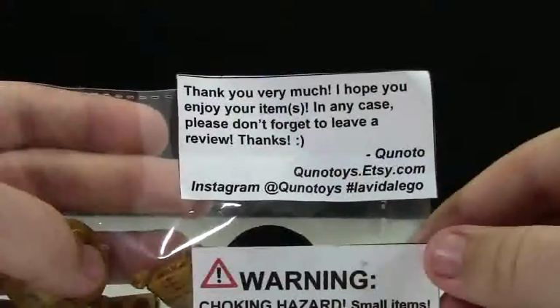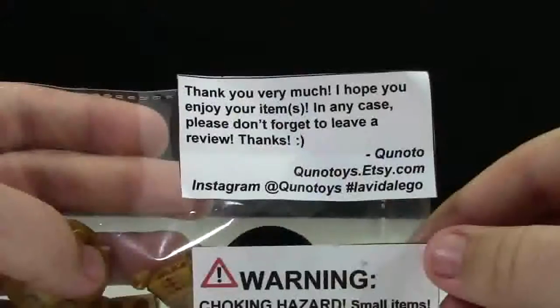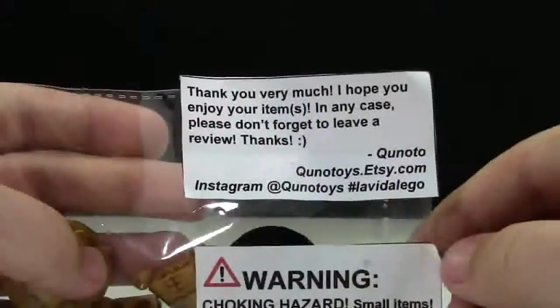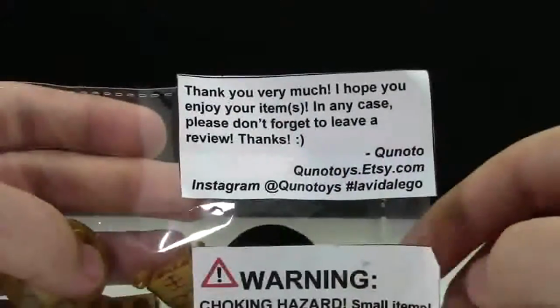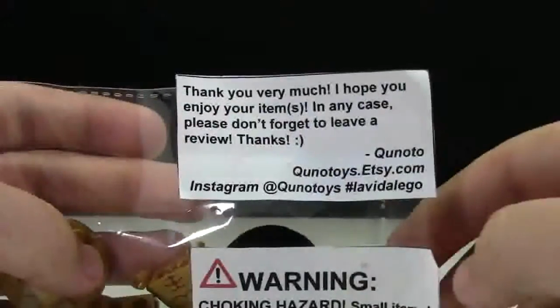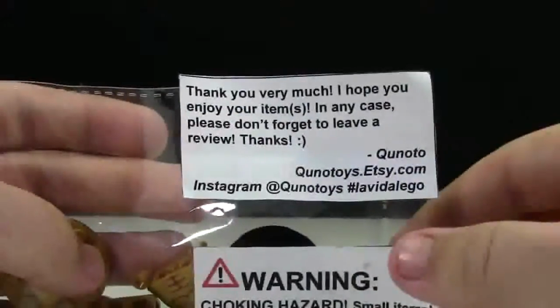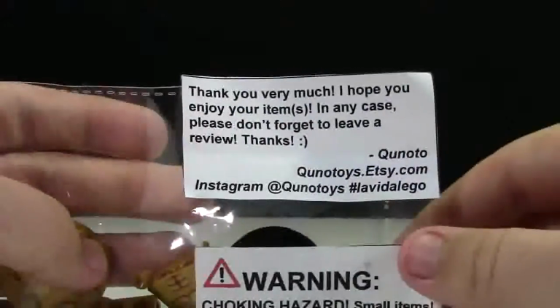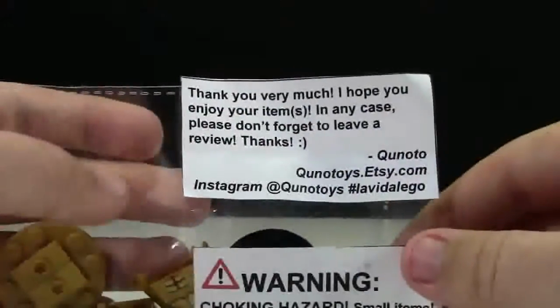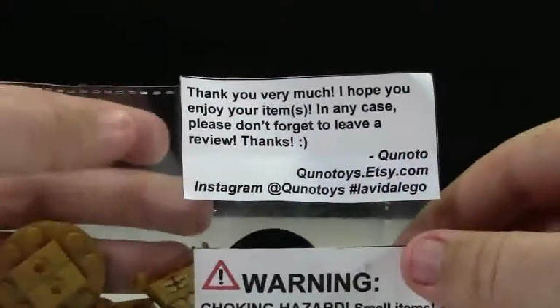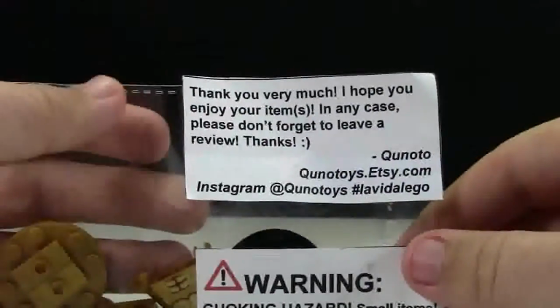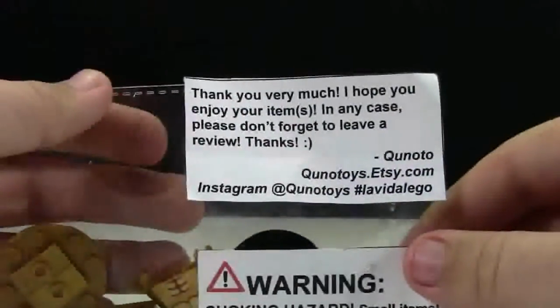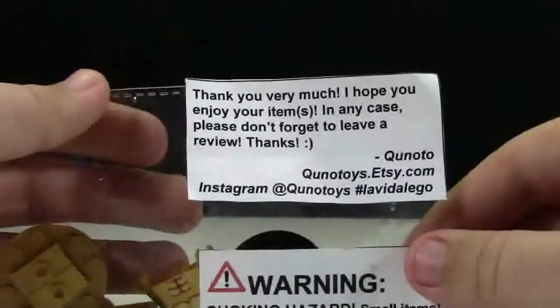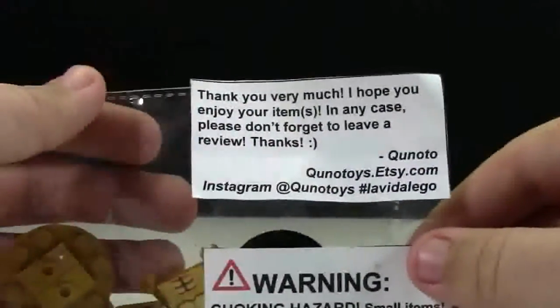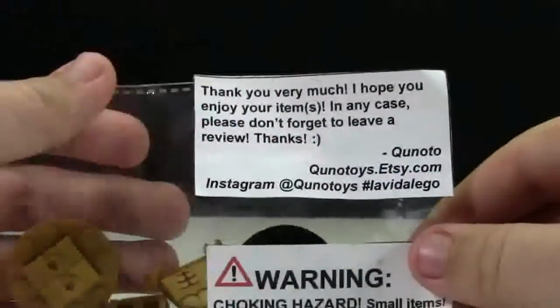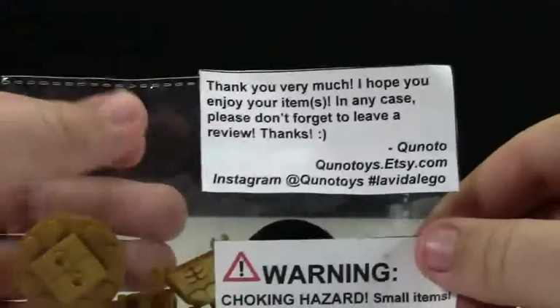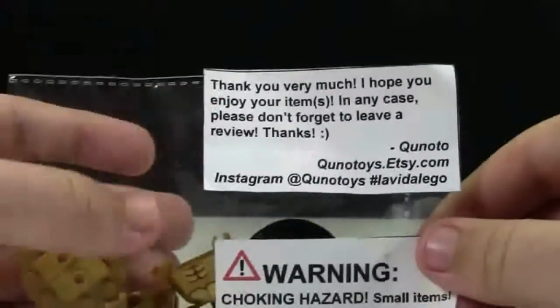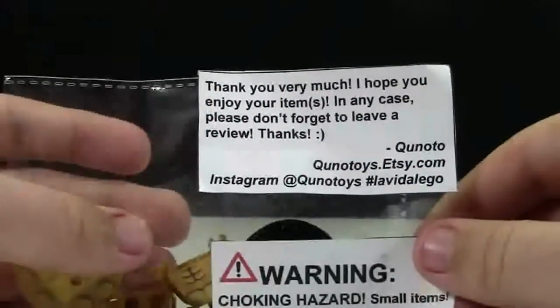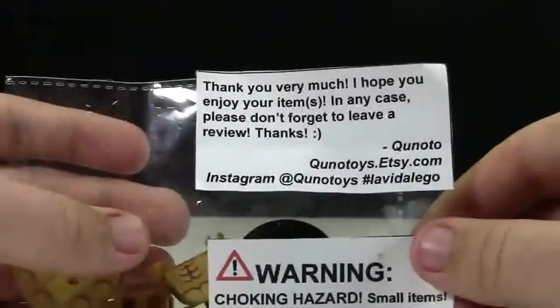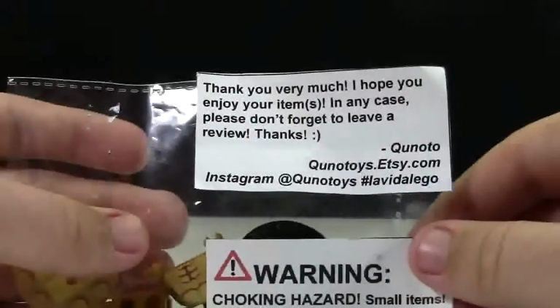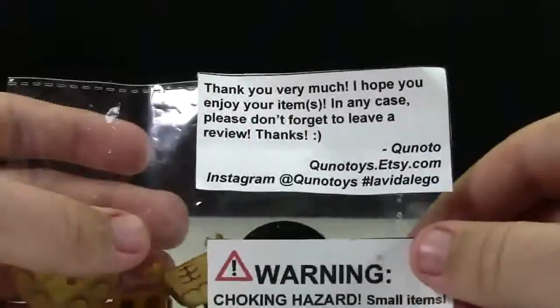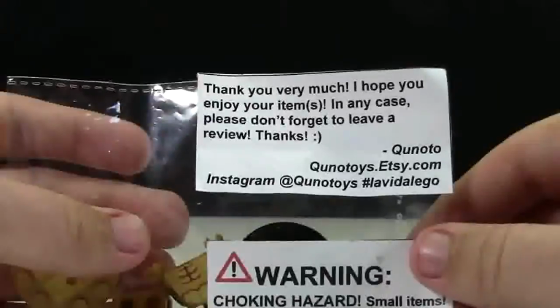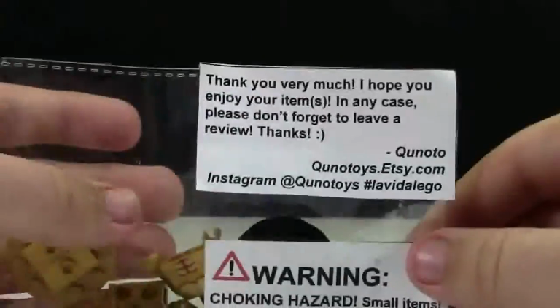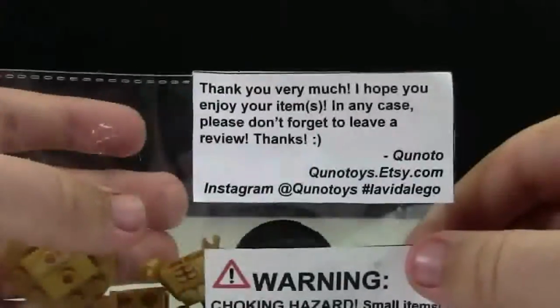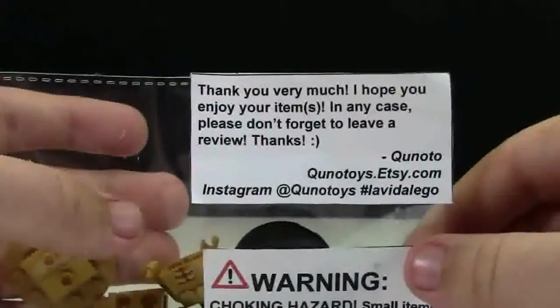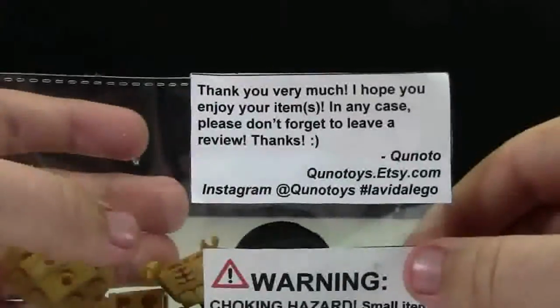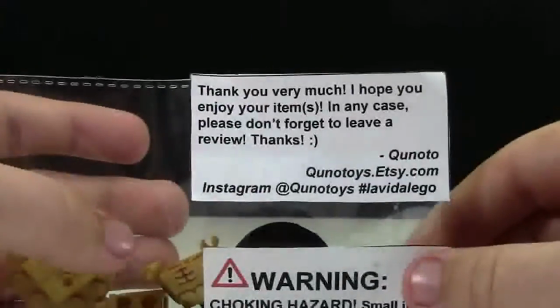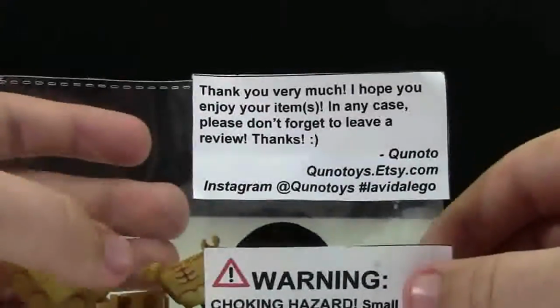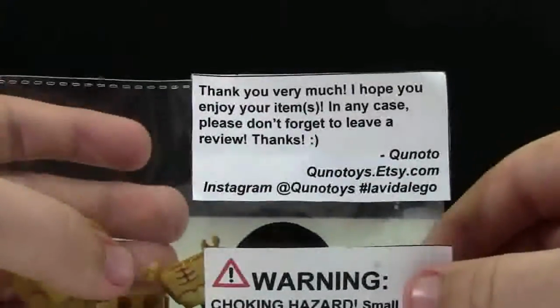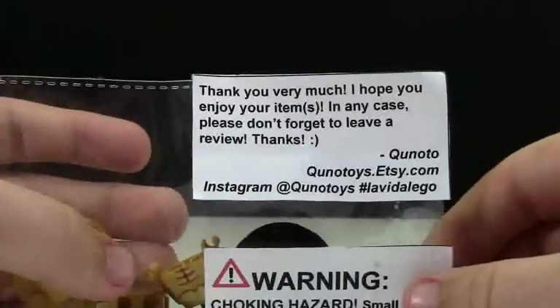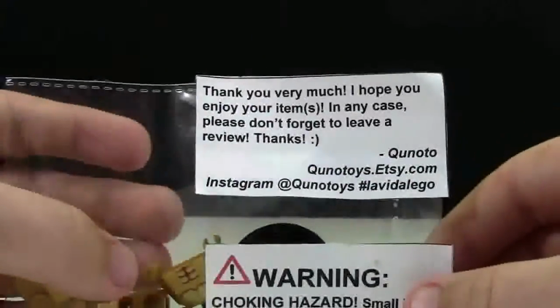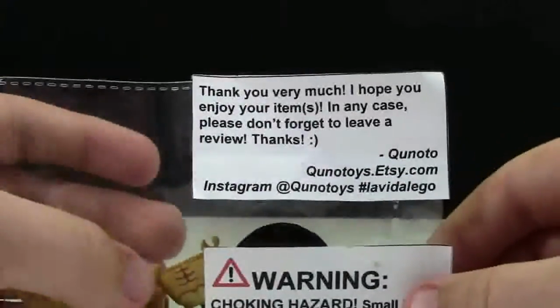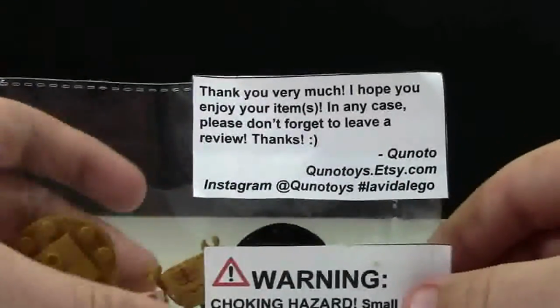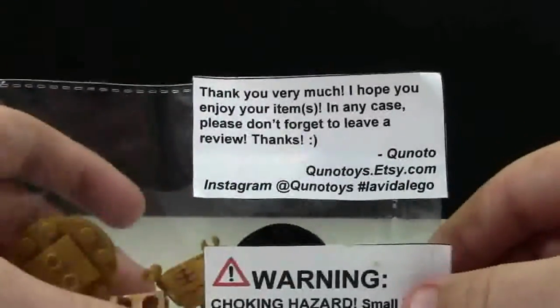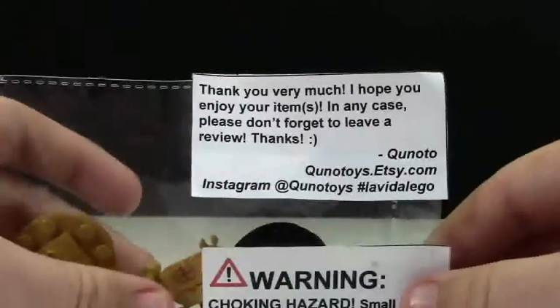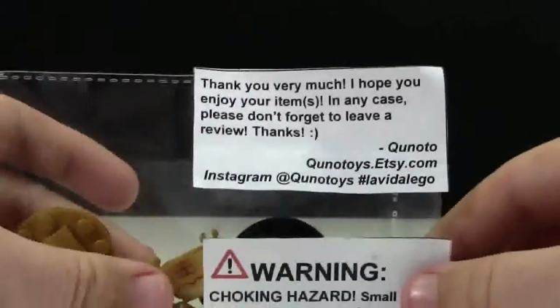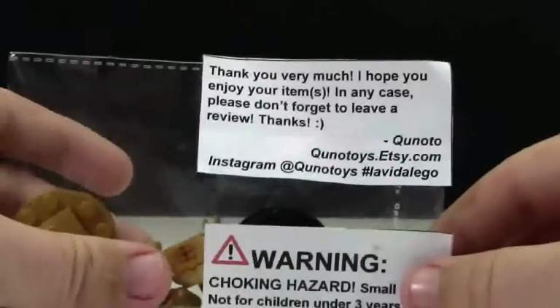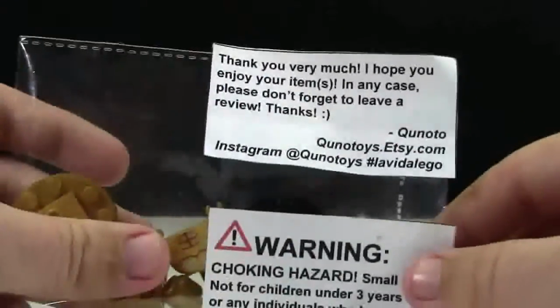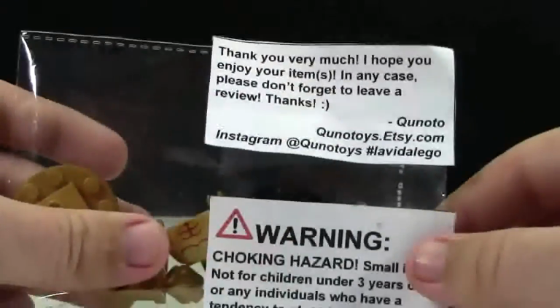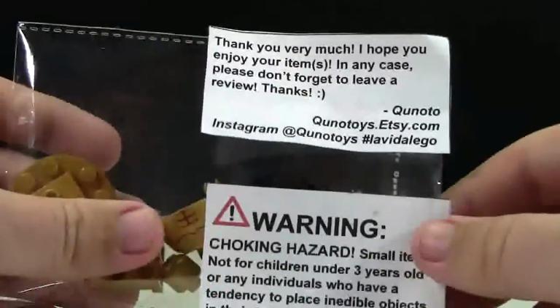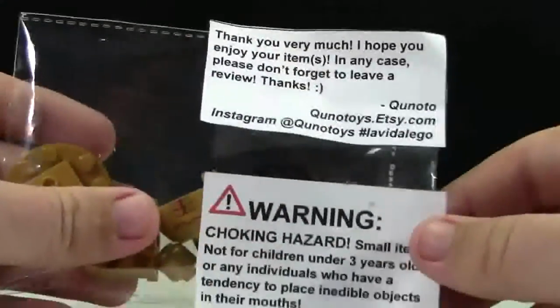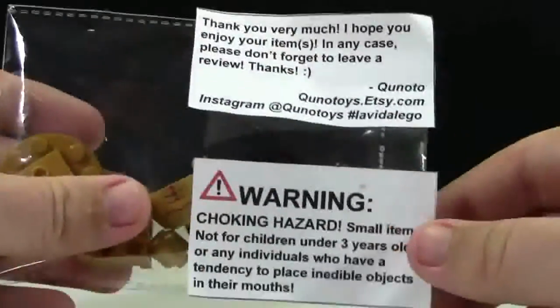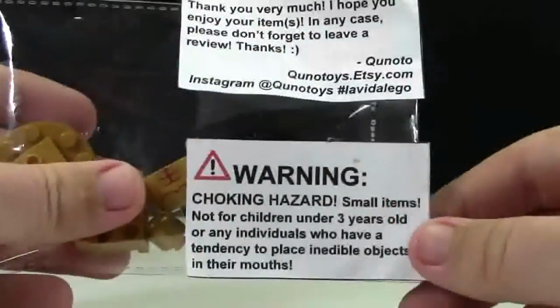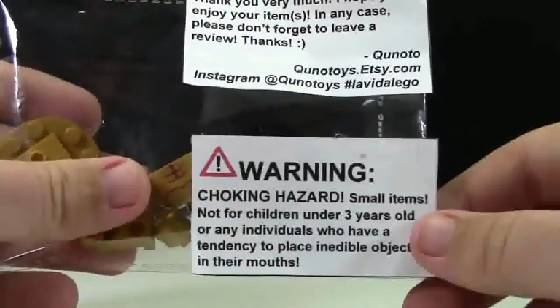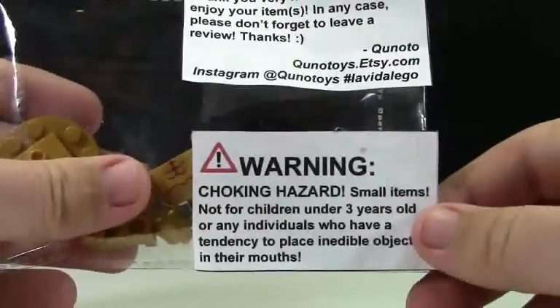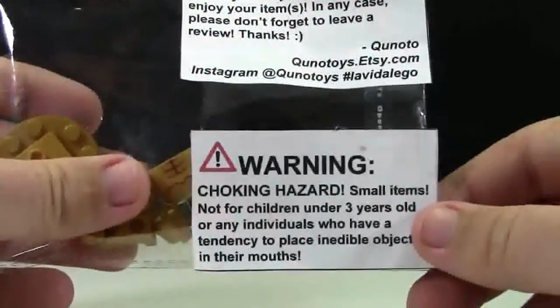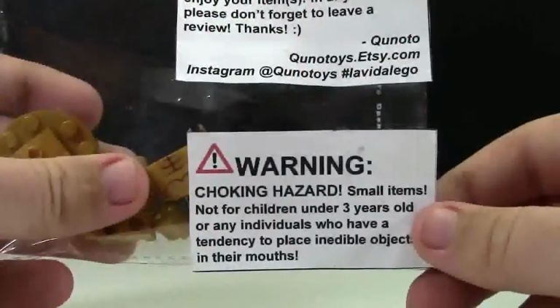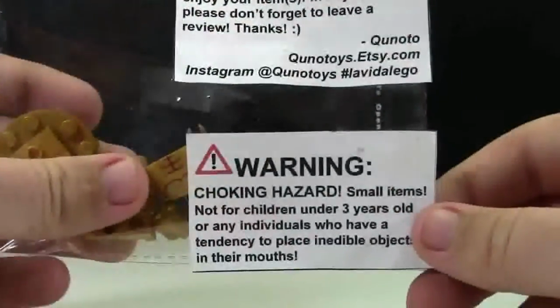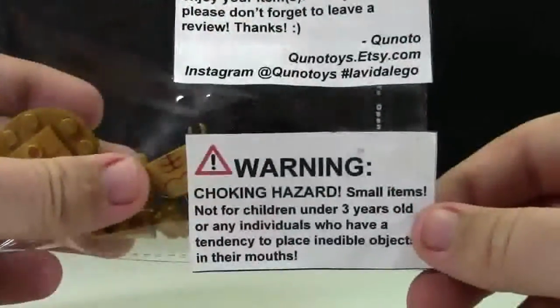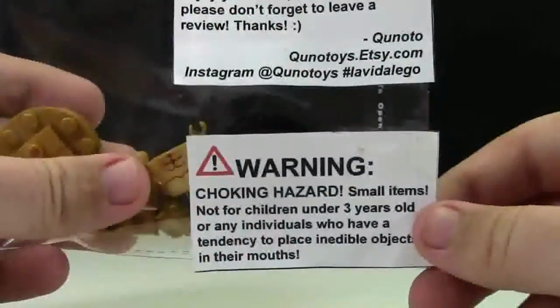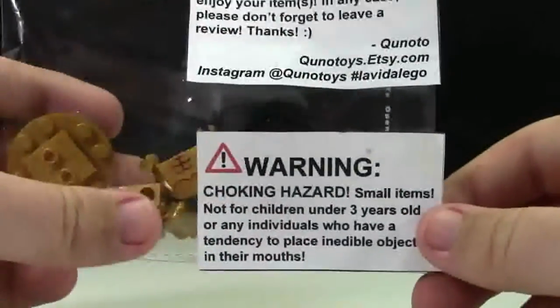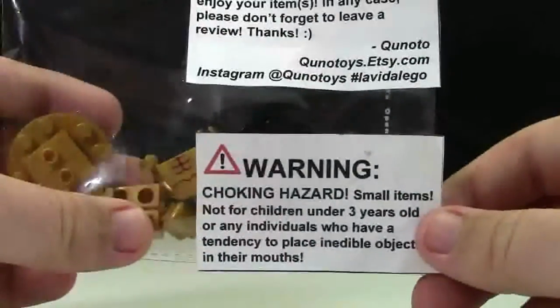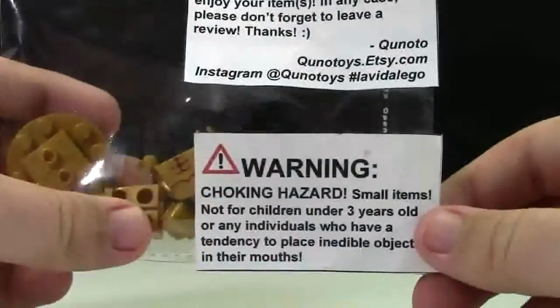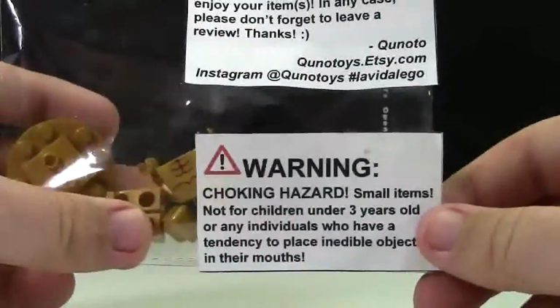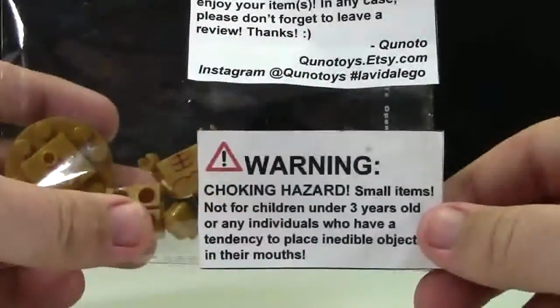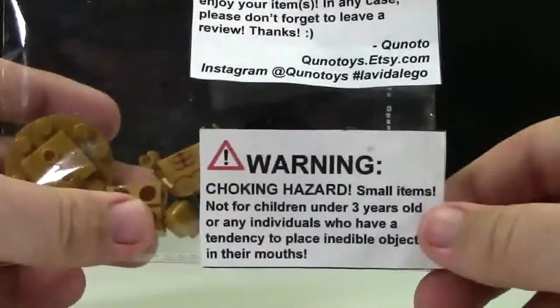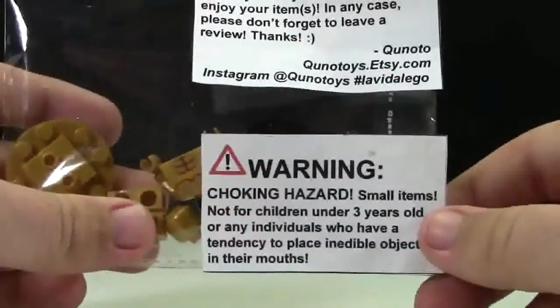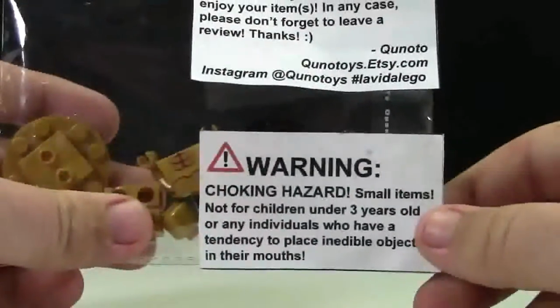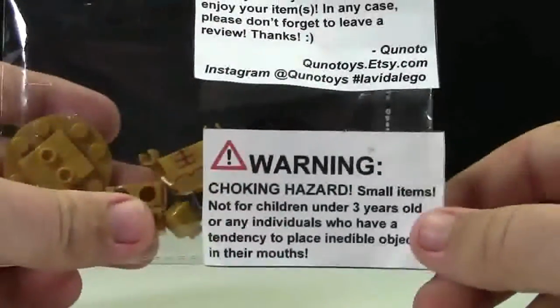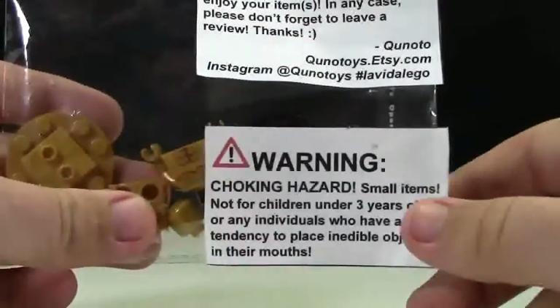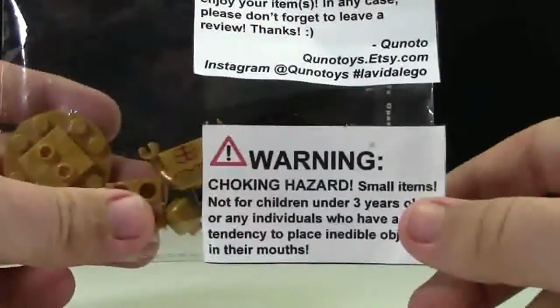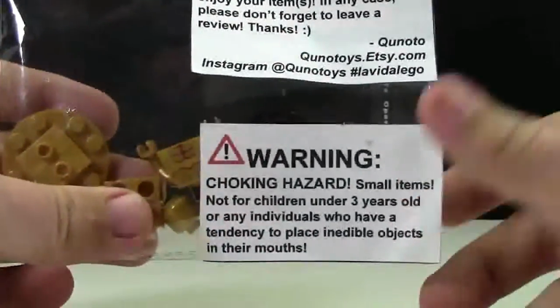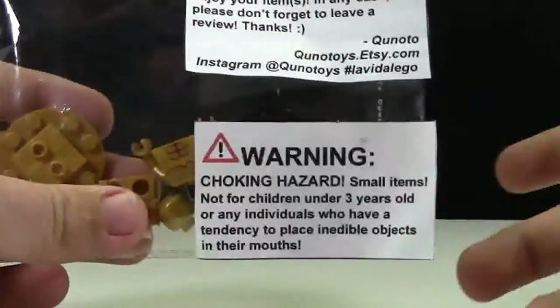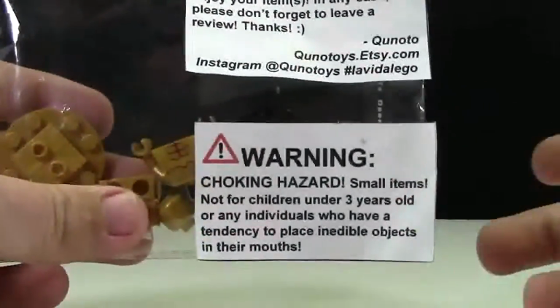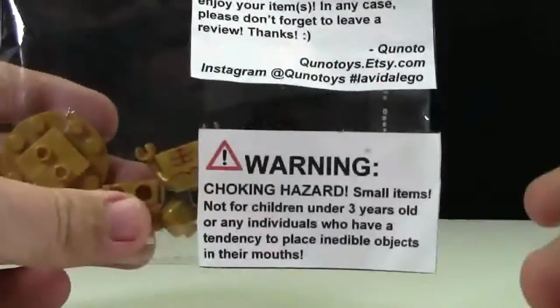On the very front of the packaging here they have this little thank you note for ordering, as well as a warning choking hazard notification.